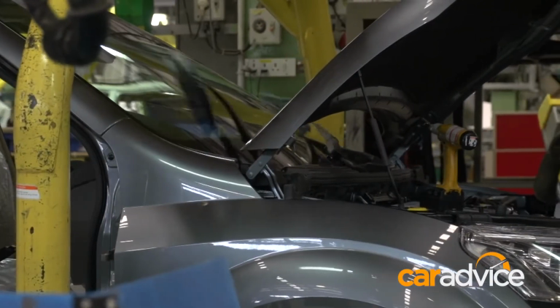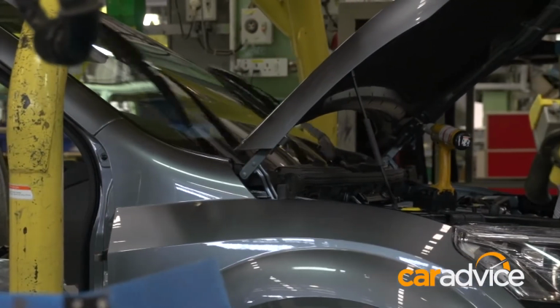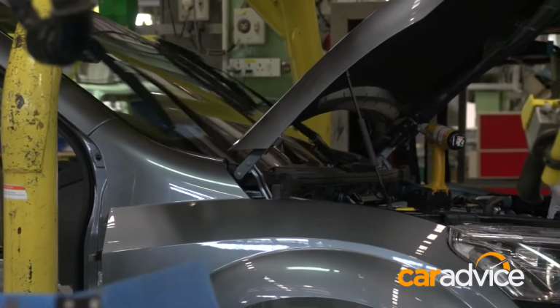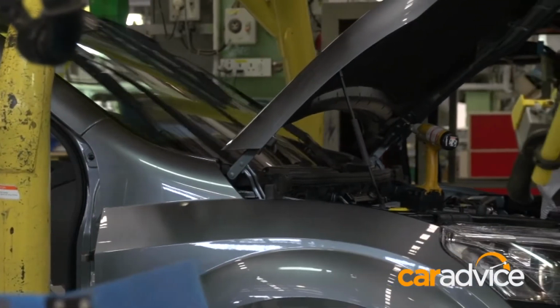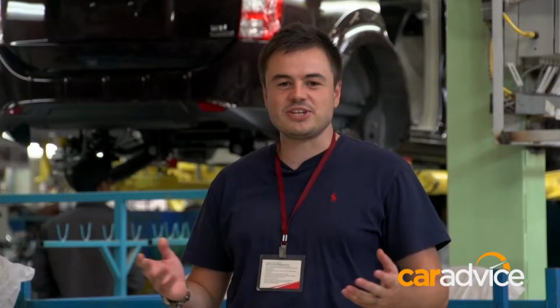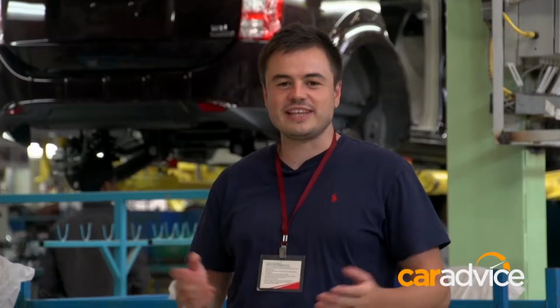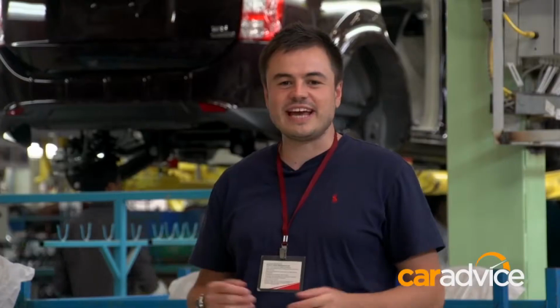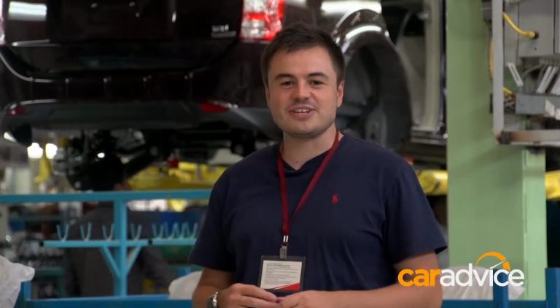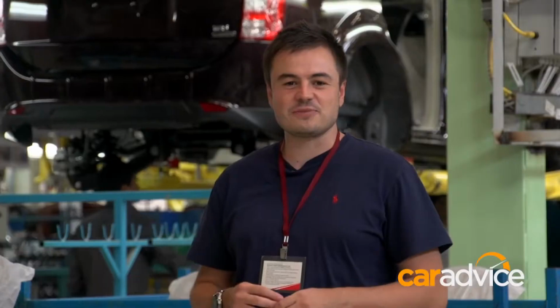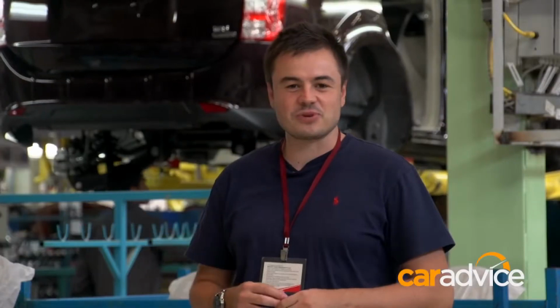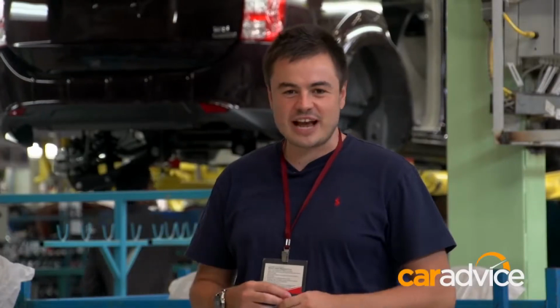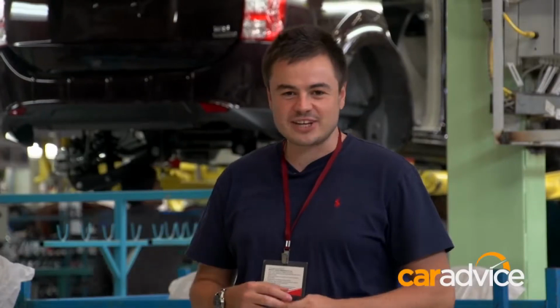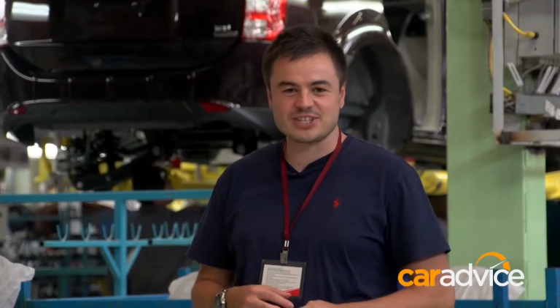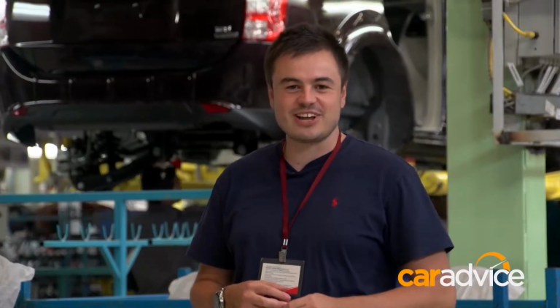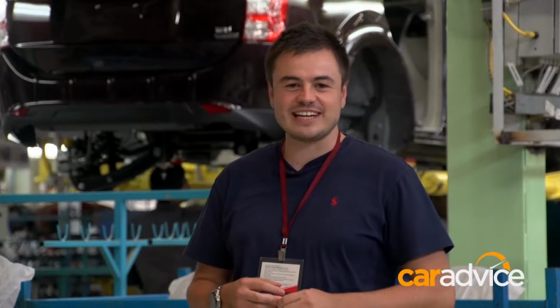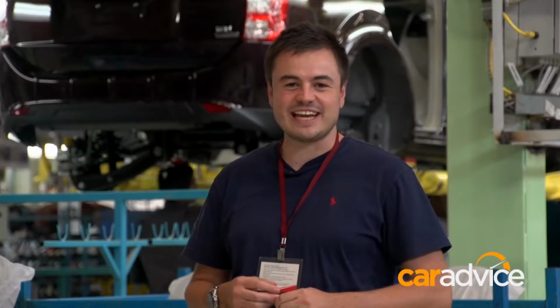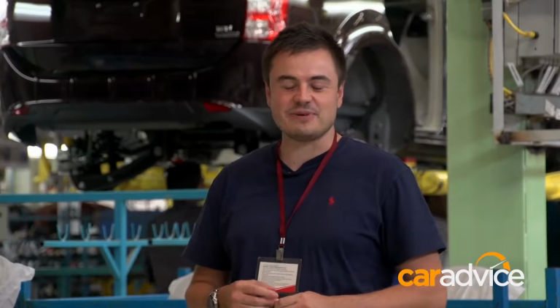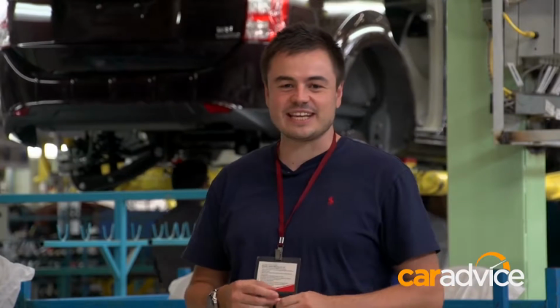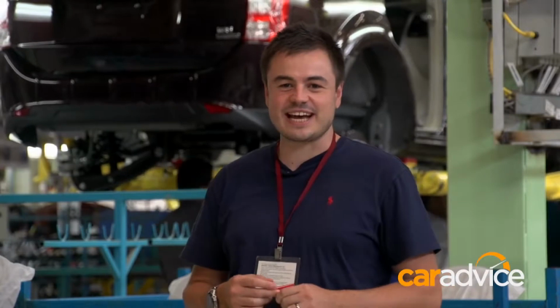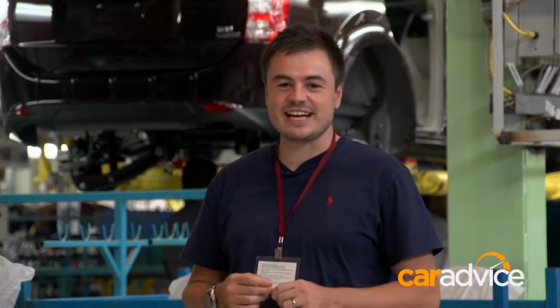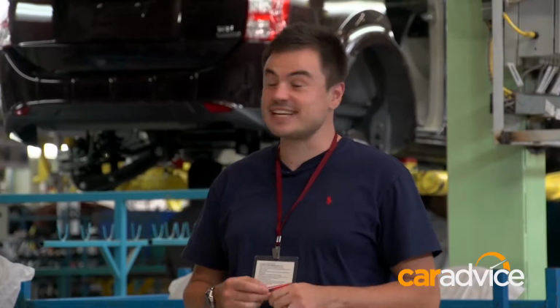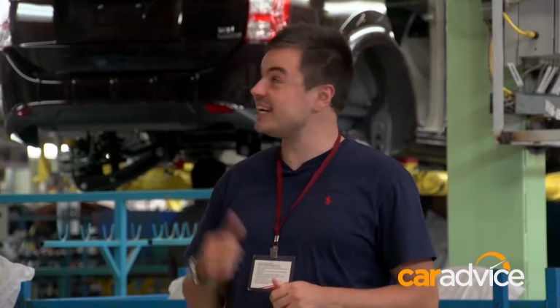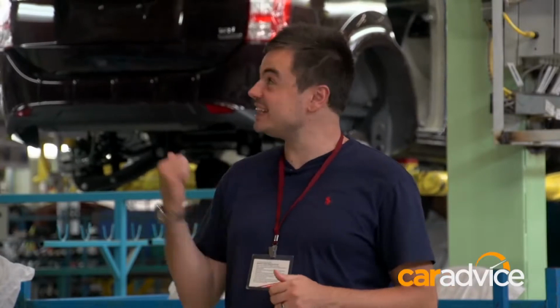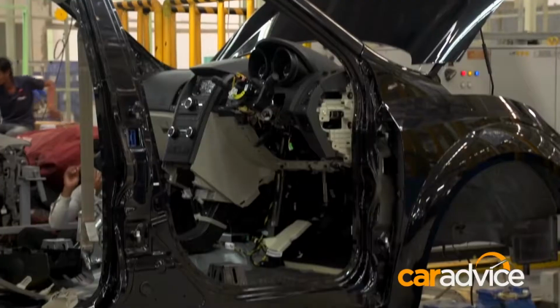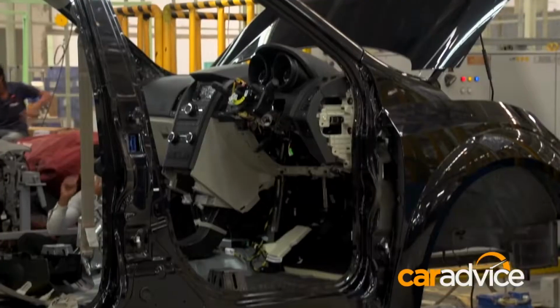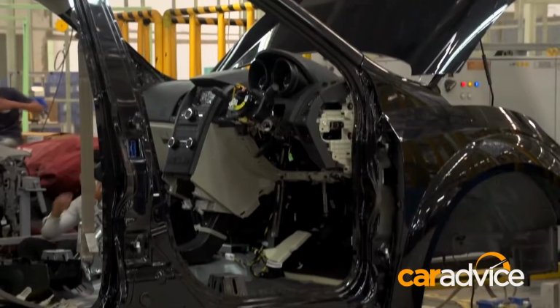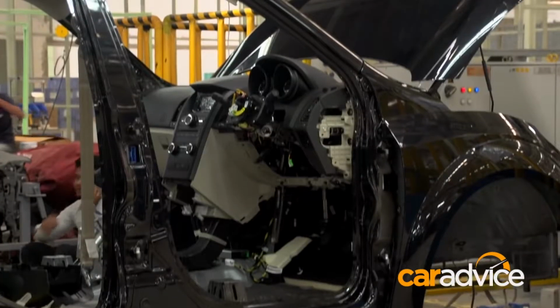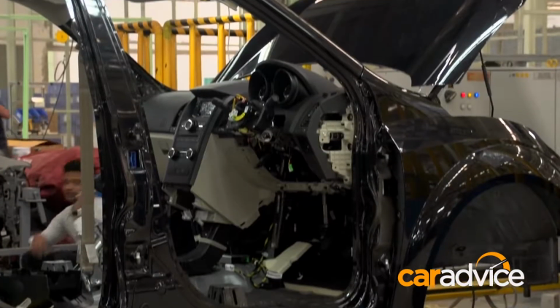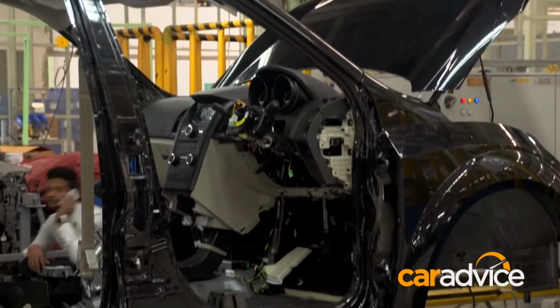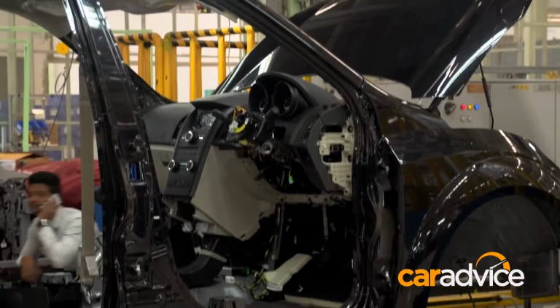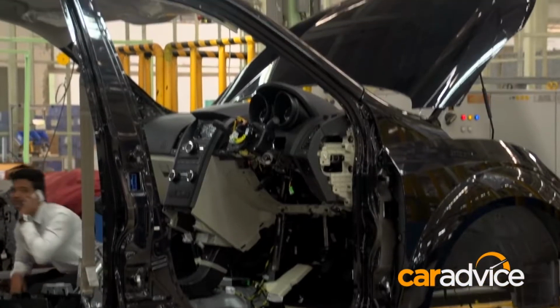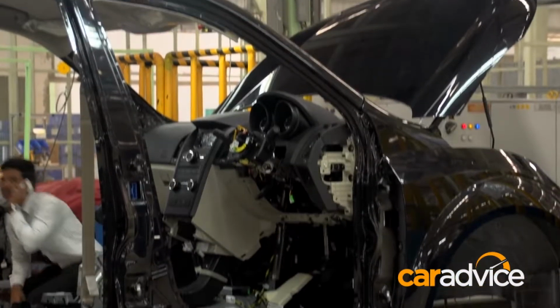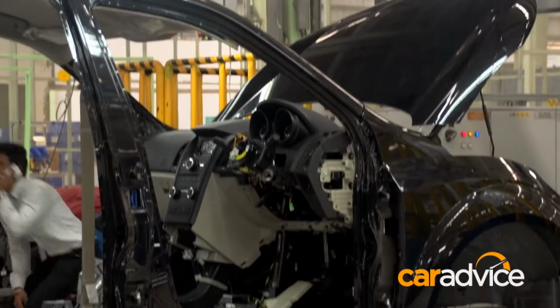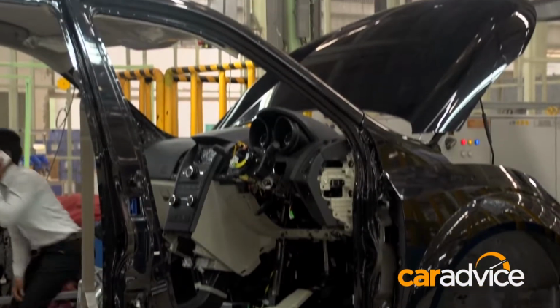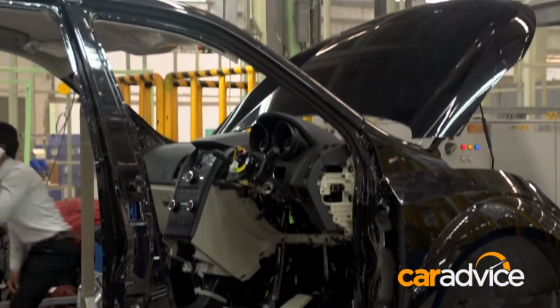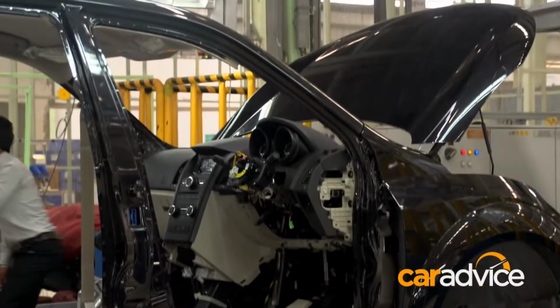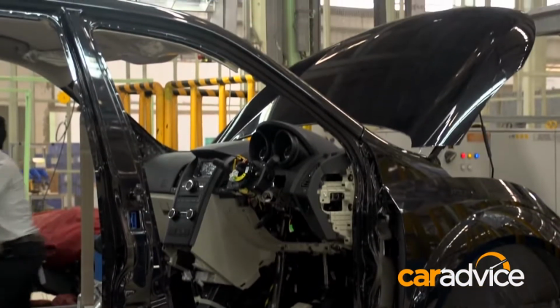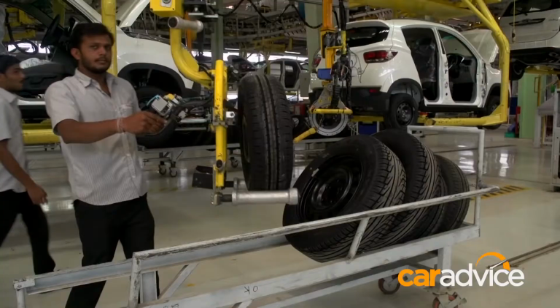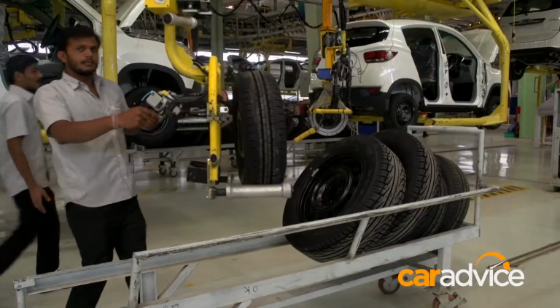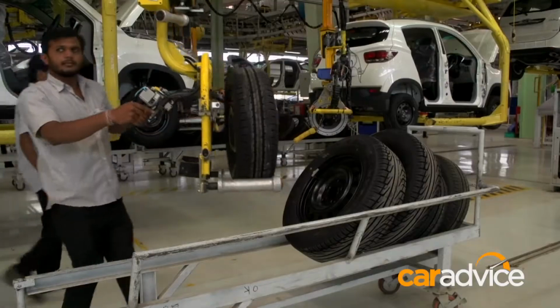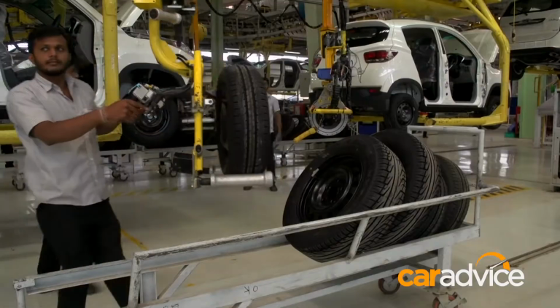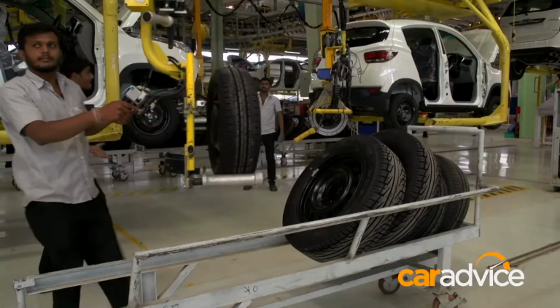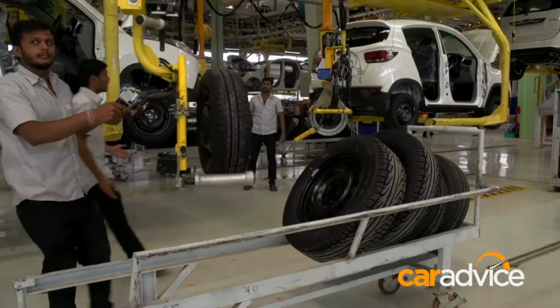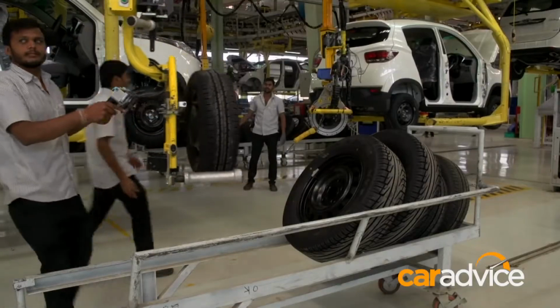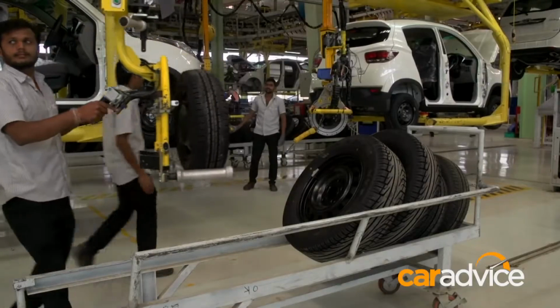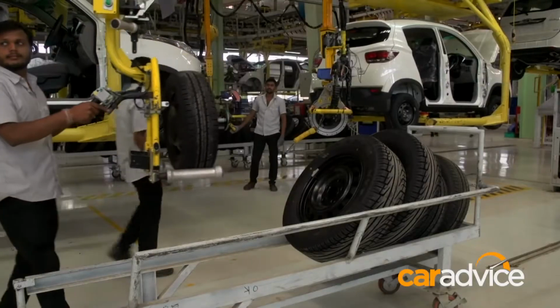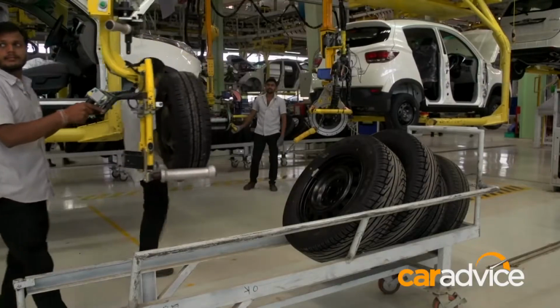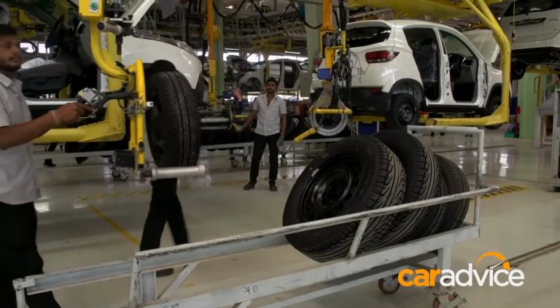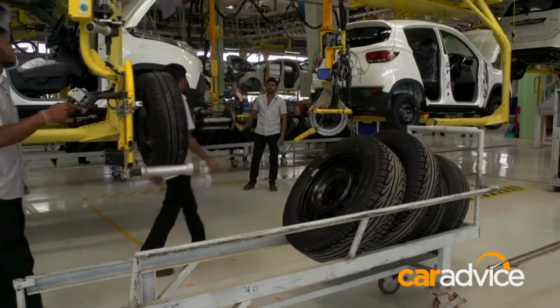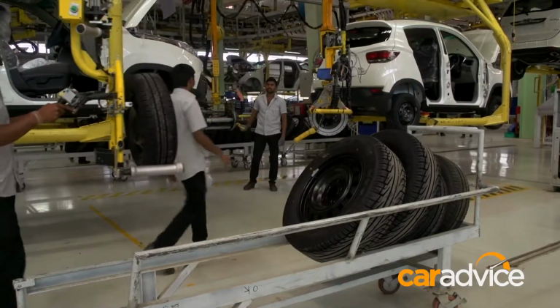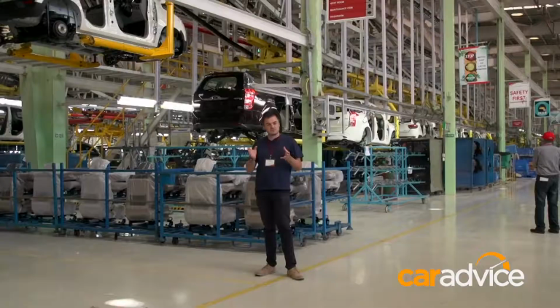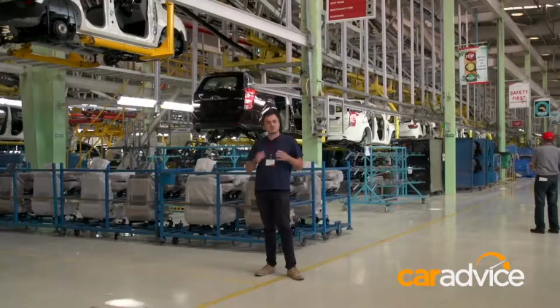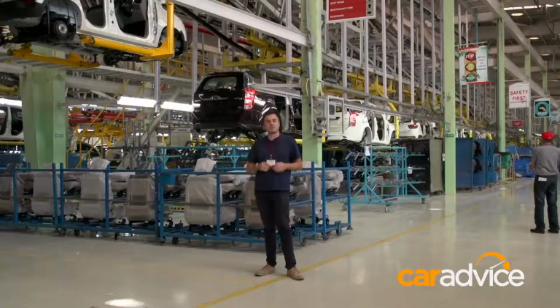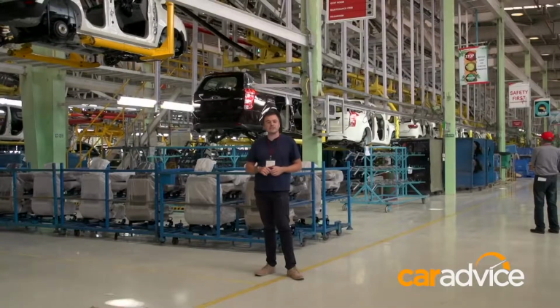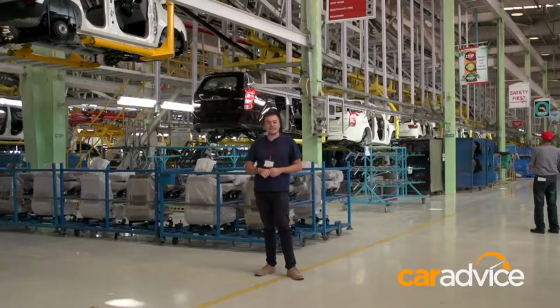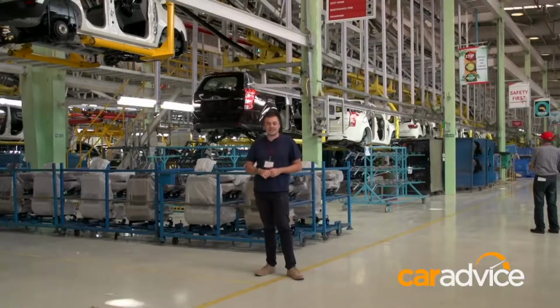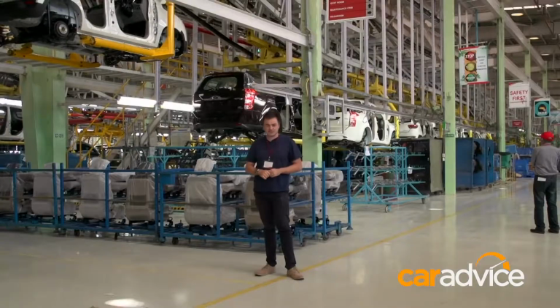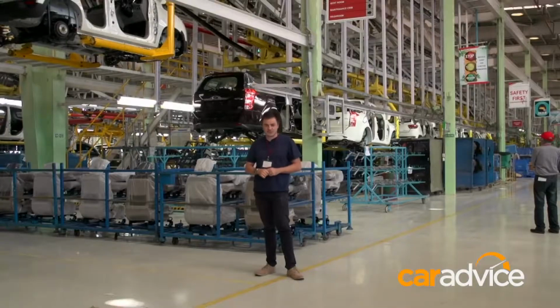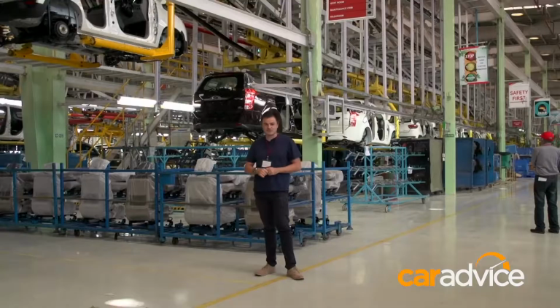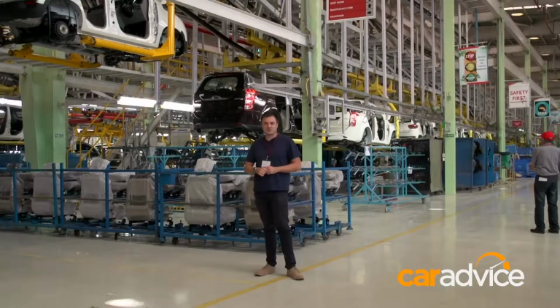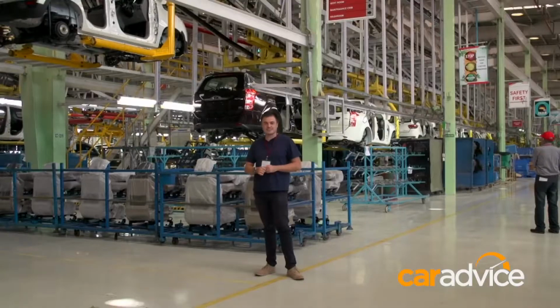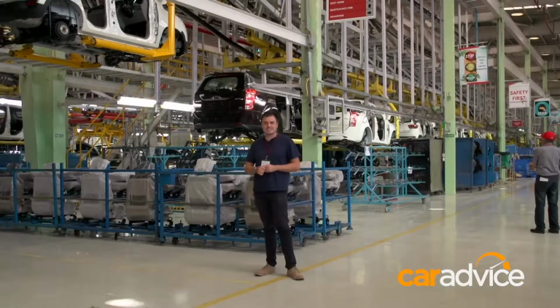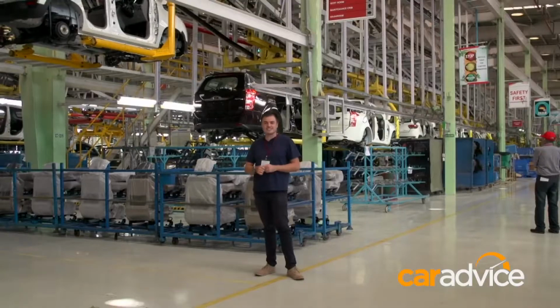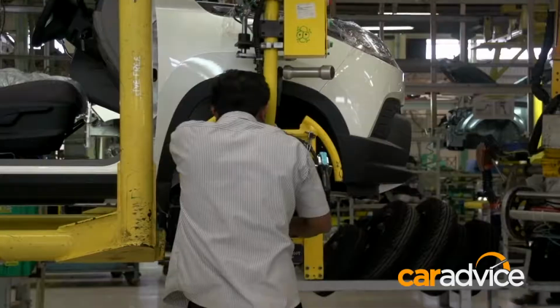We're reaching the end of the production line here, where the cars are getting their interiors and tyres fitted before they go through even more quality control processes.